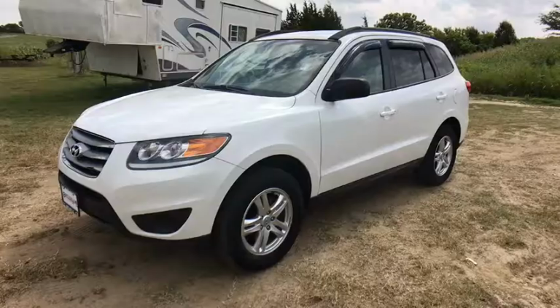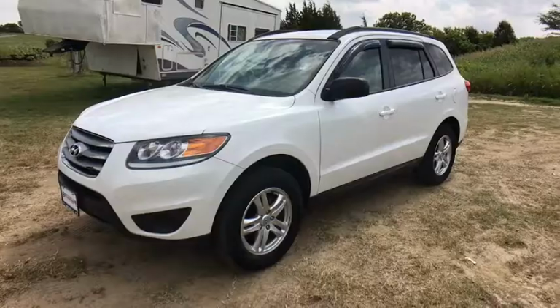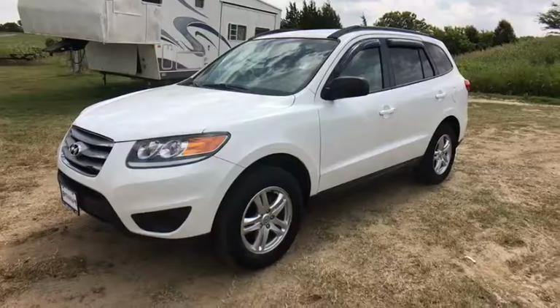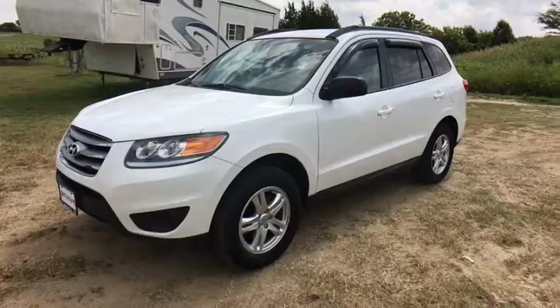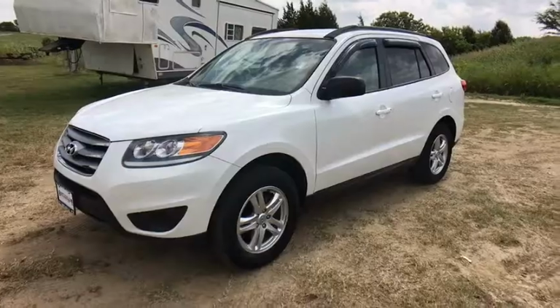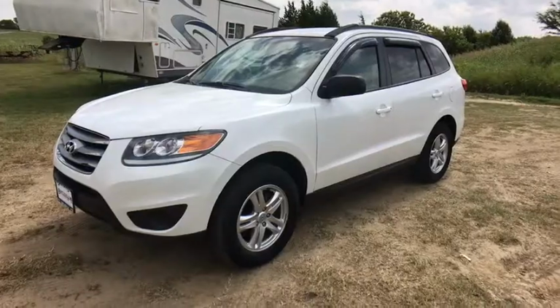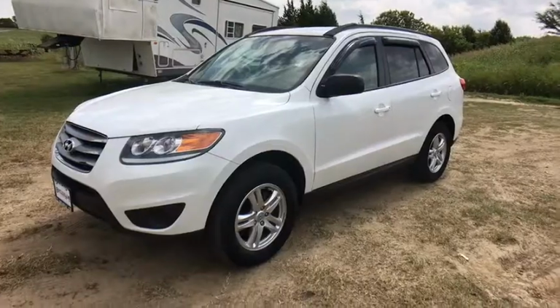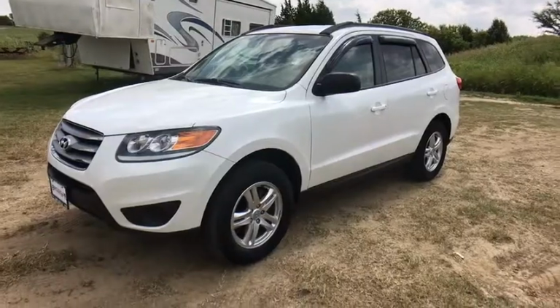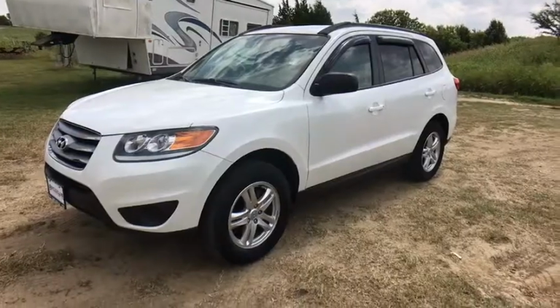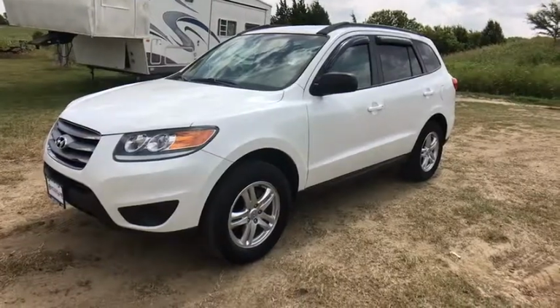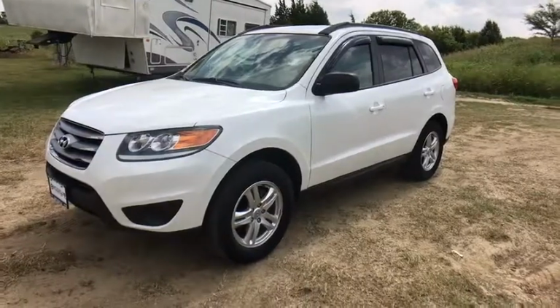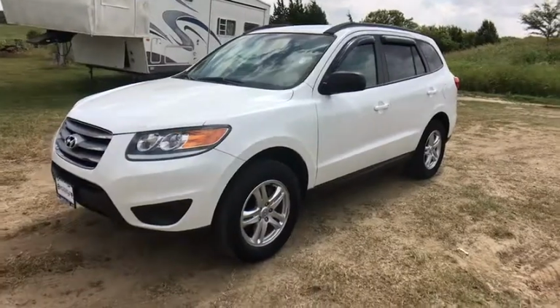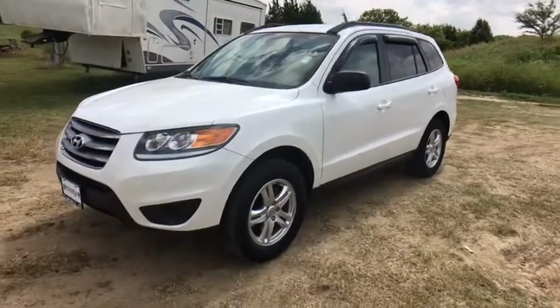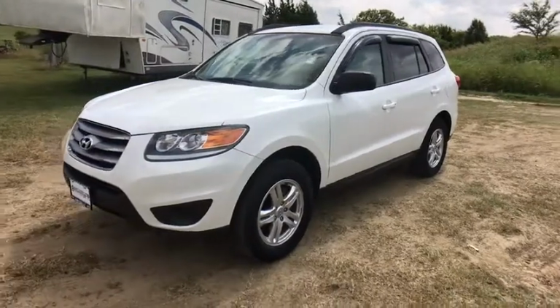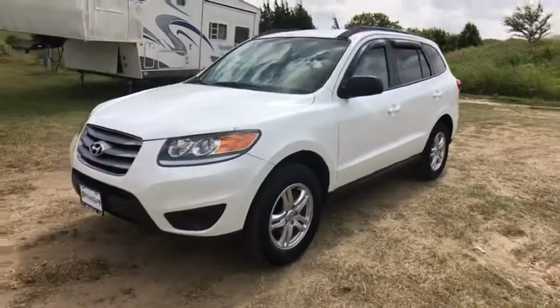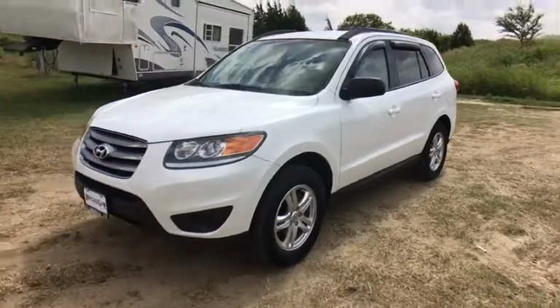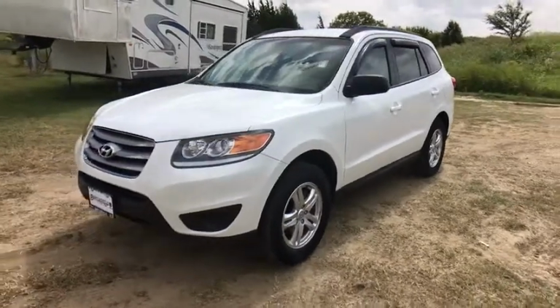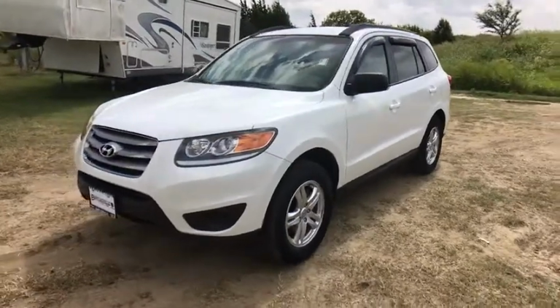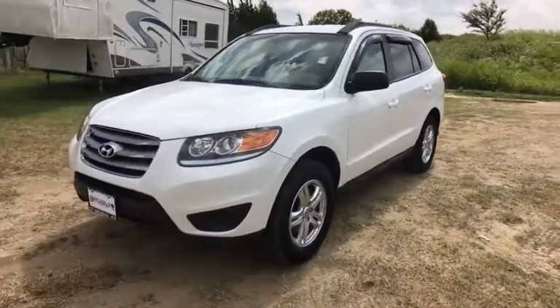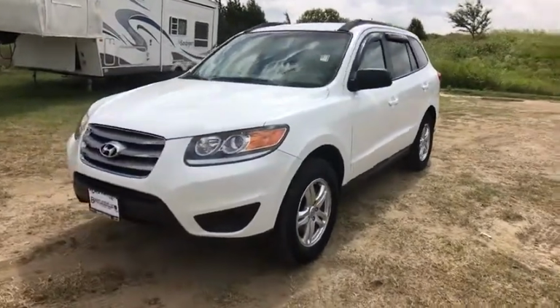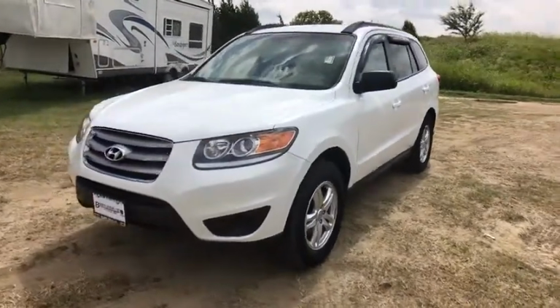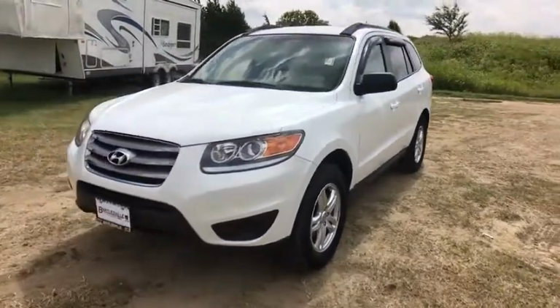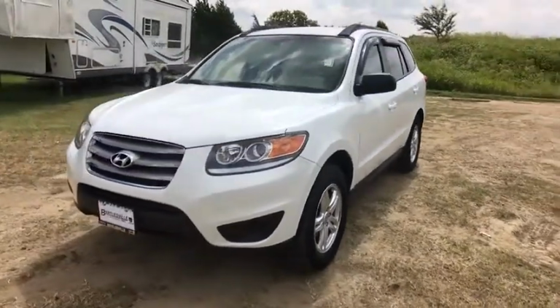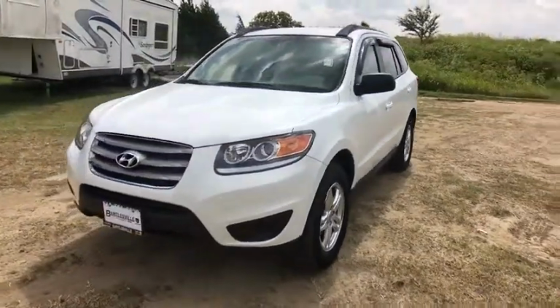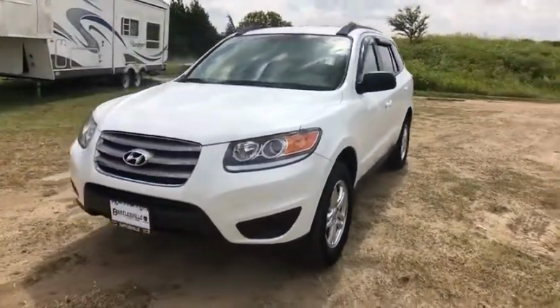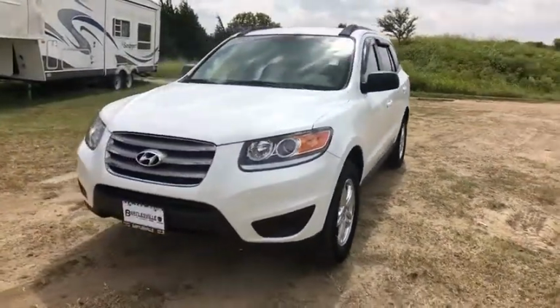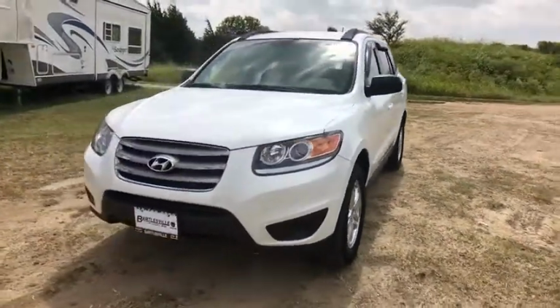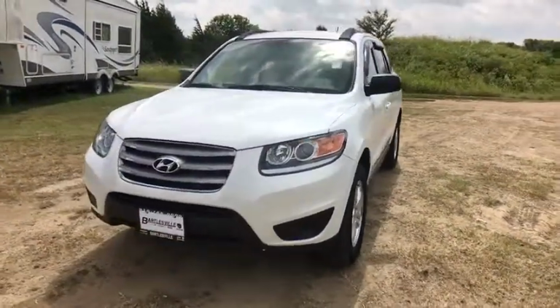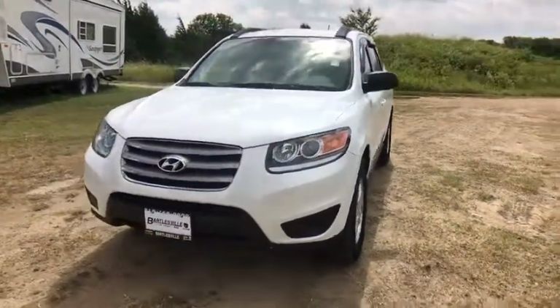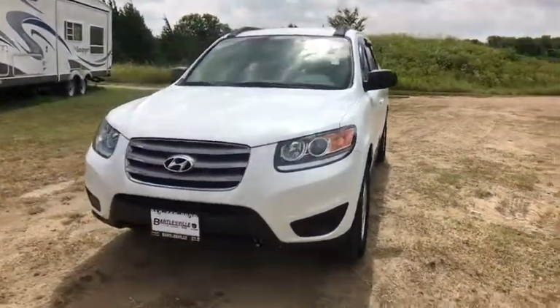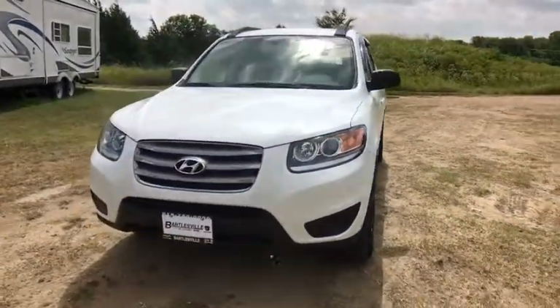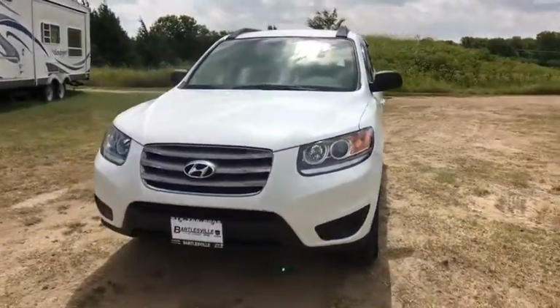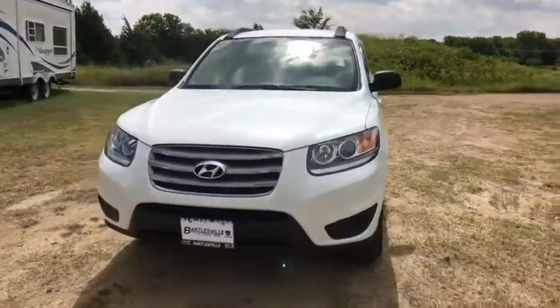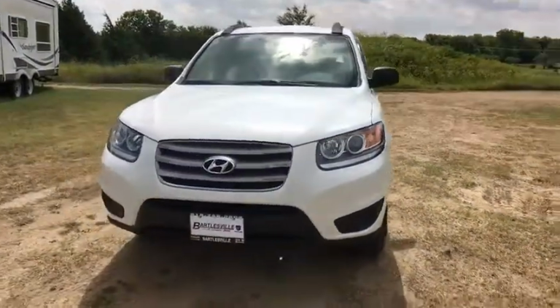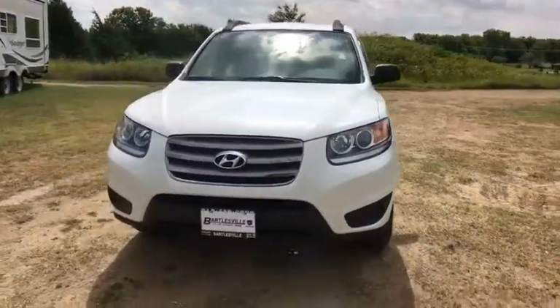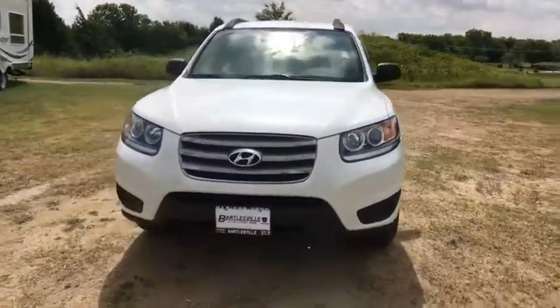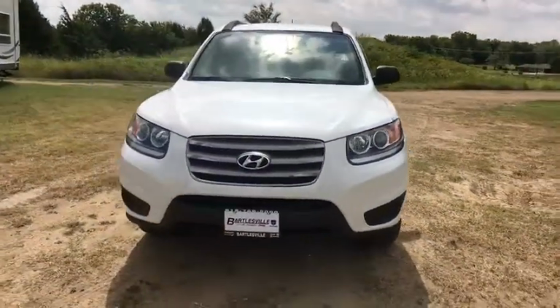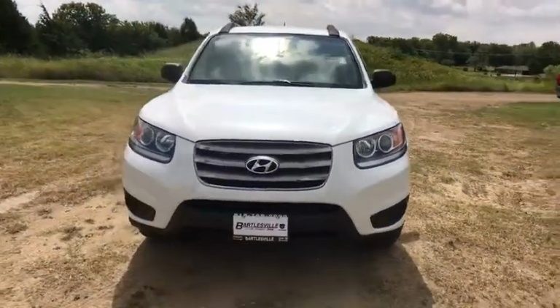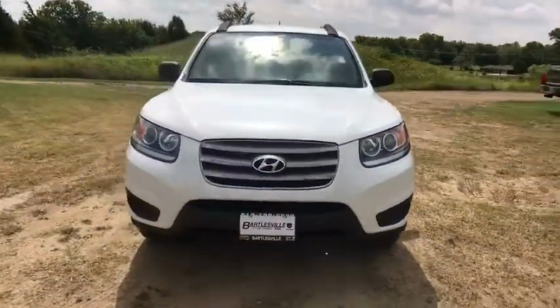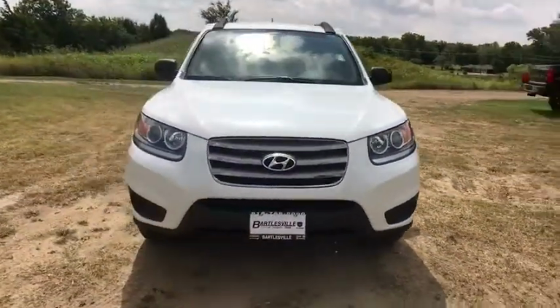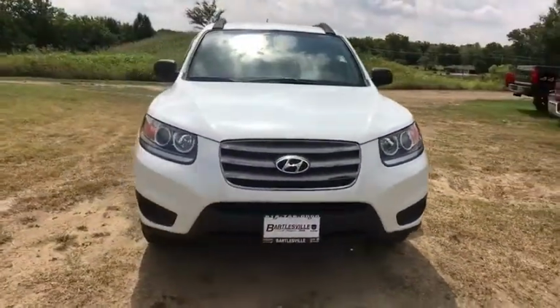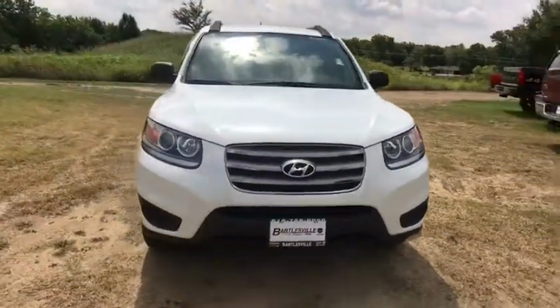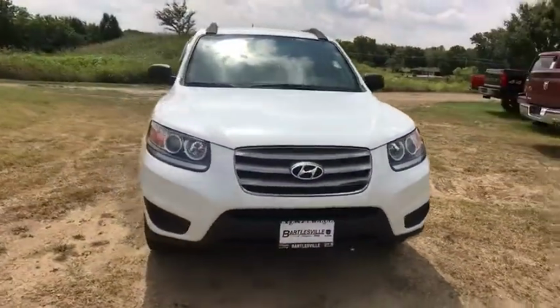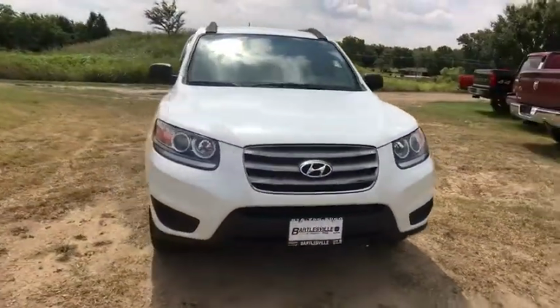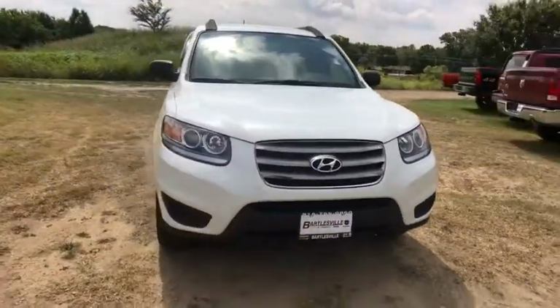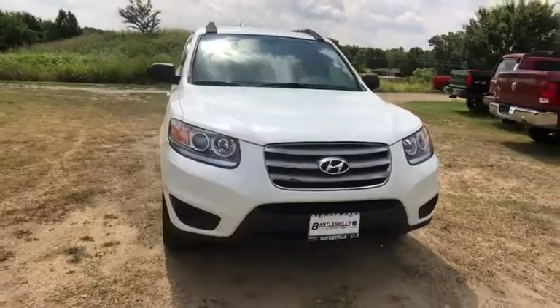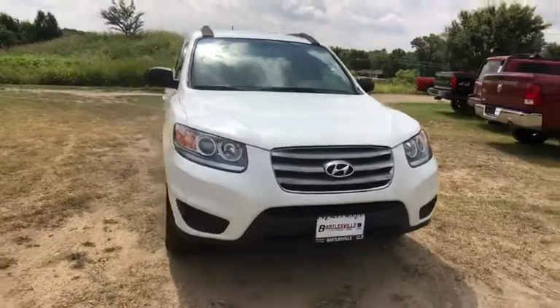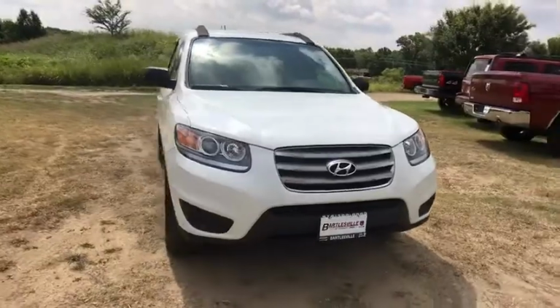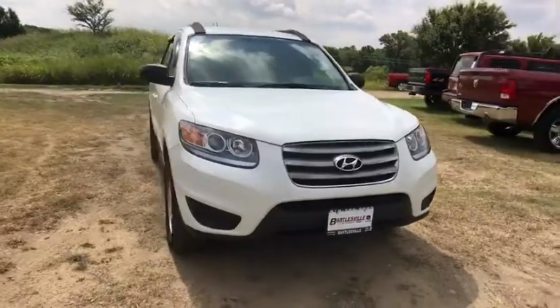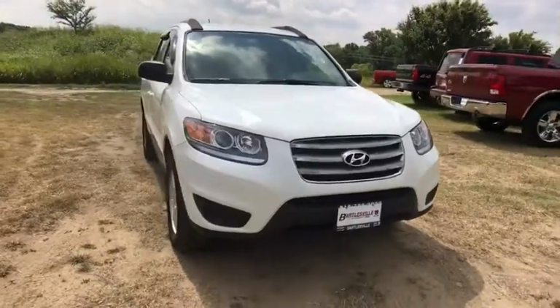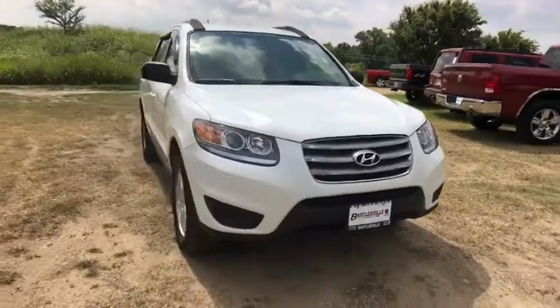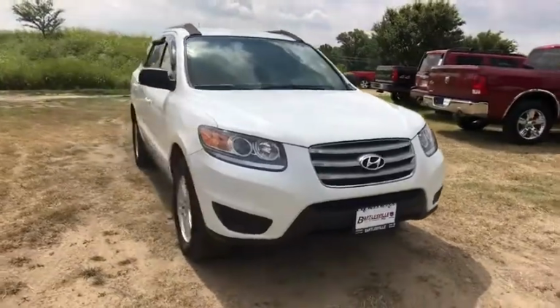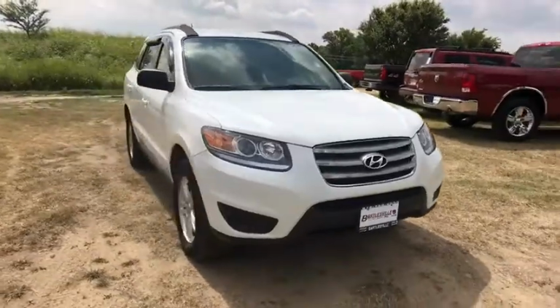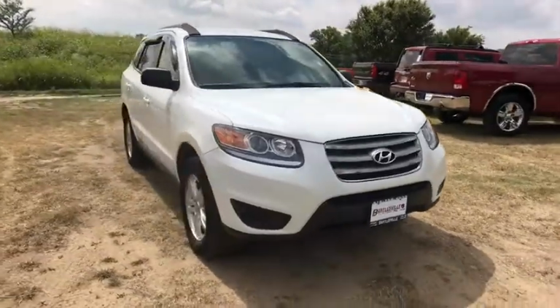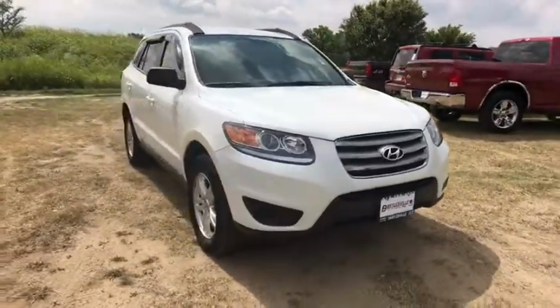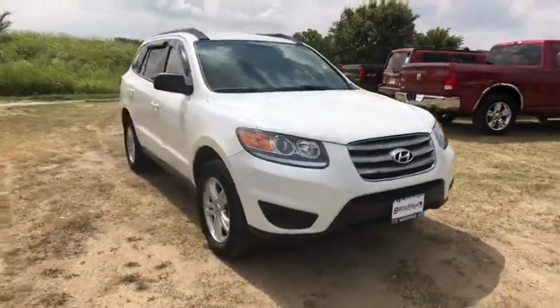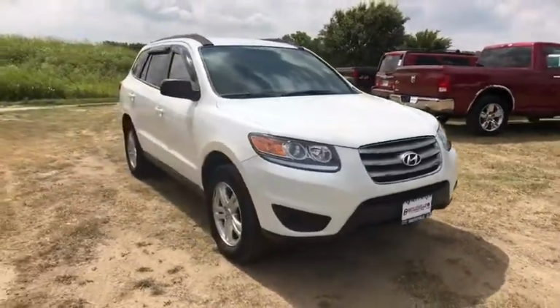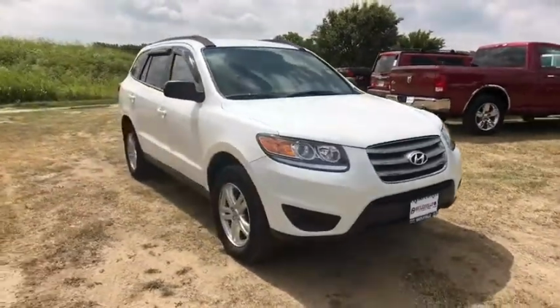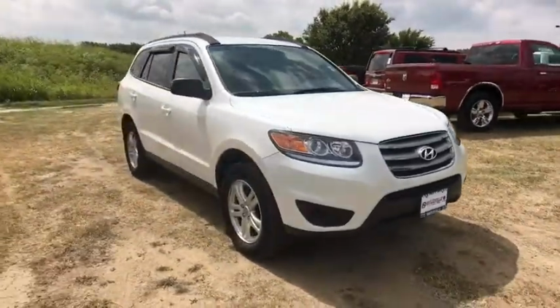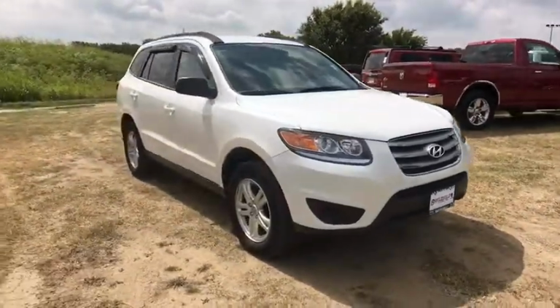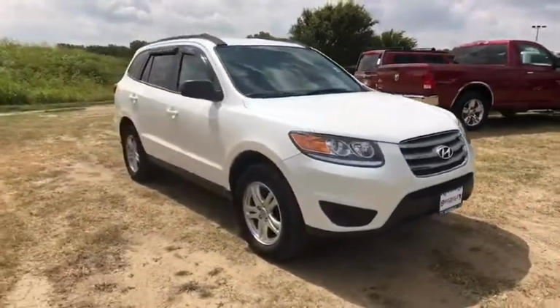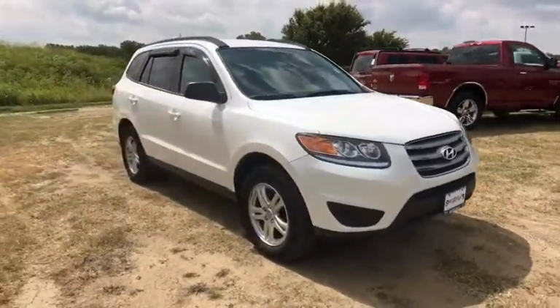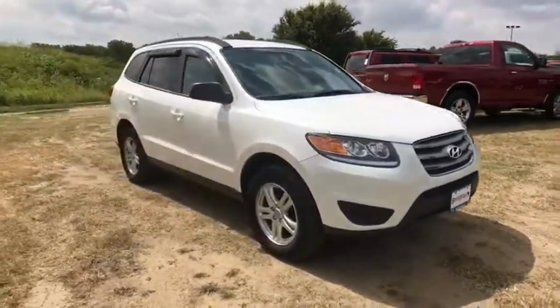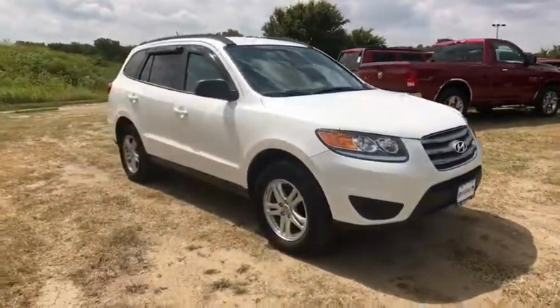The 2012 Hyundai Santa Fe. Style, quality, performance, value. Need we say more?